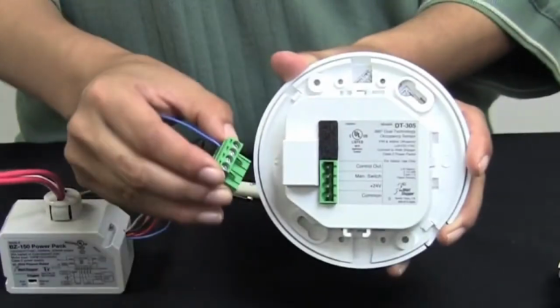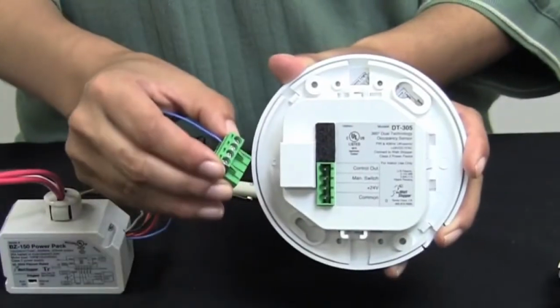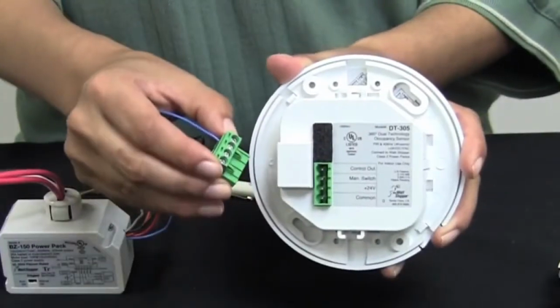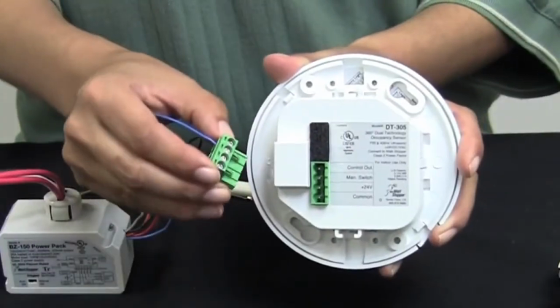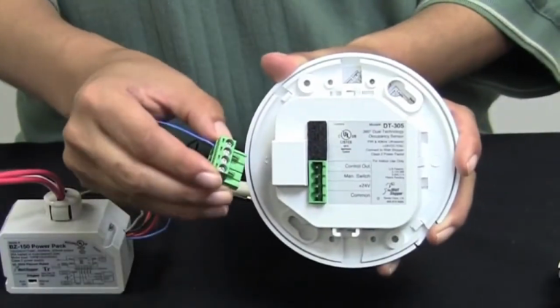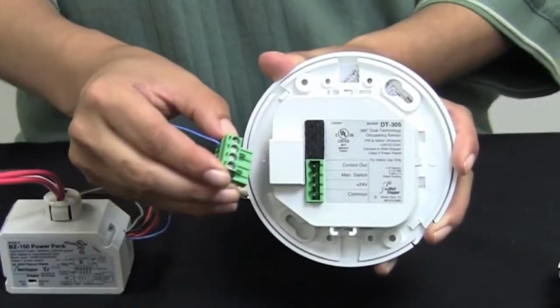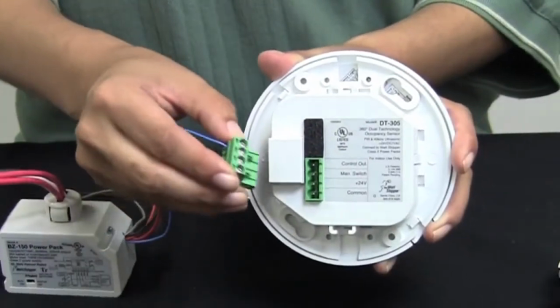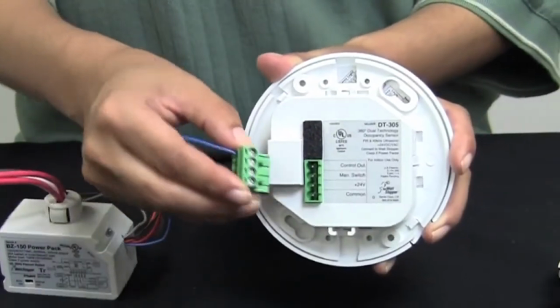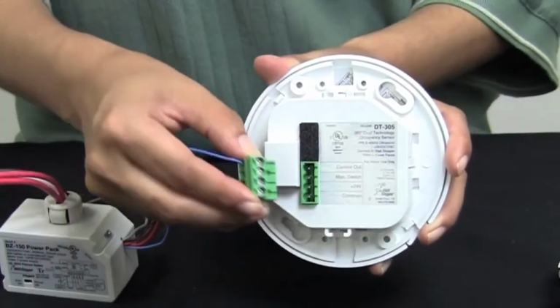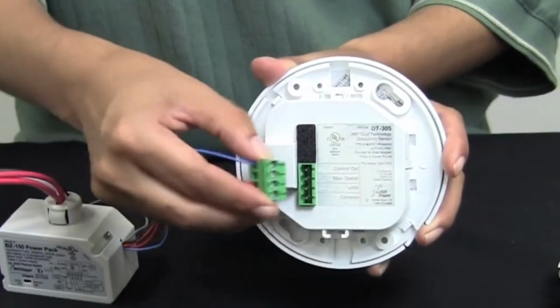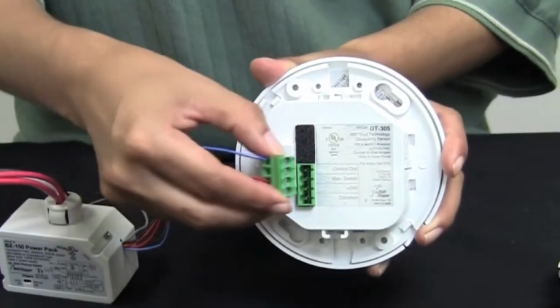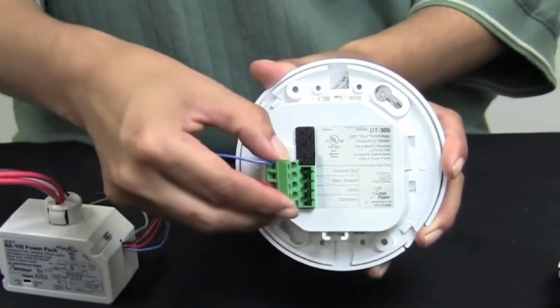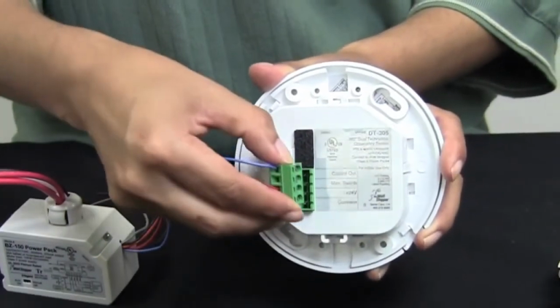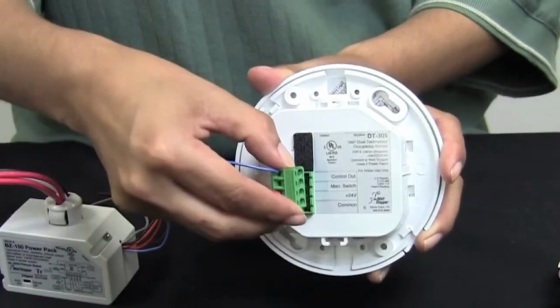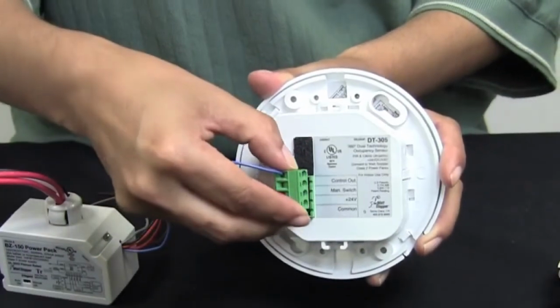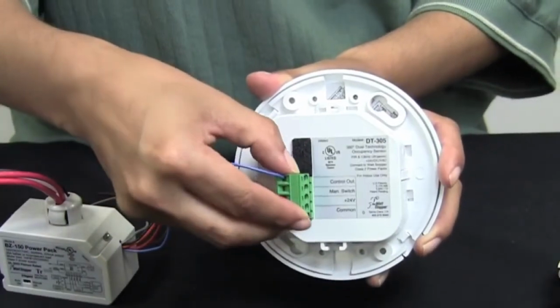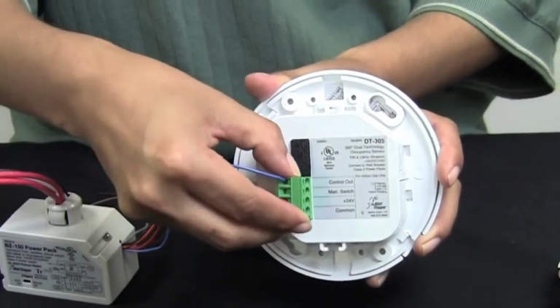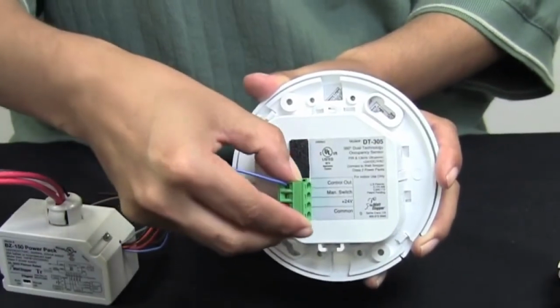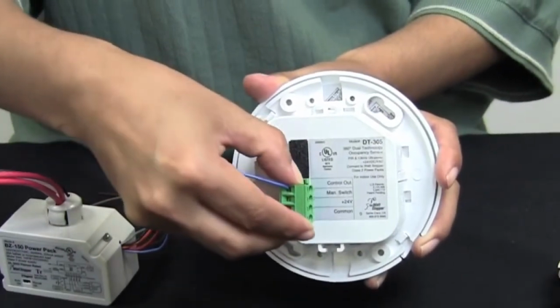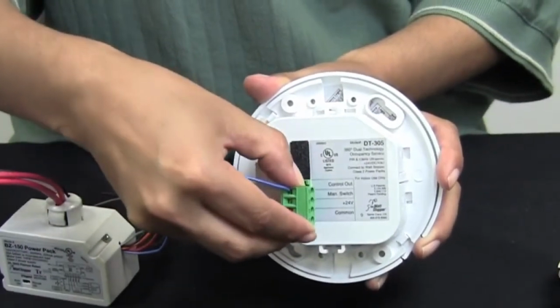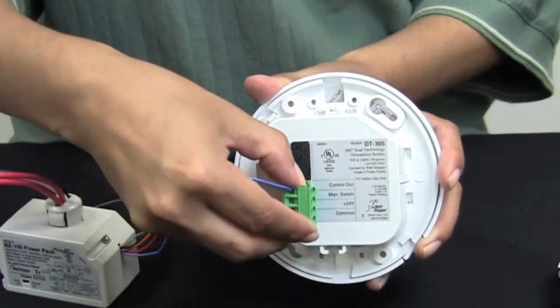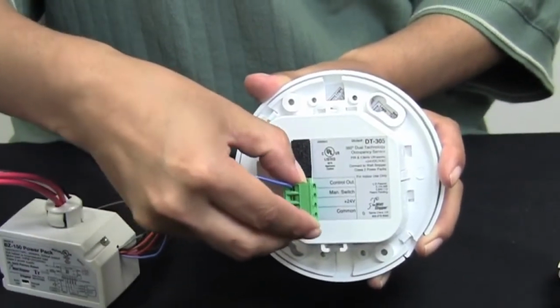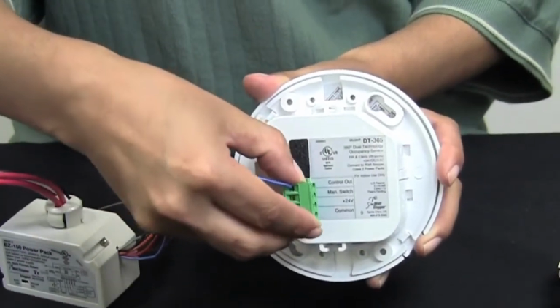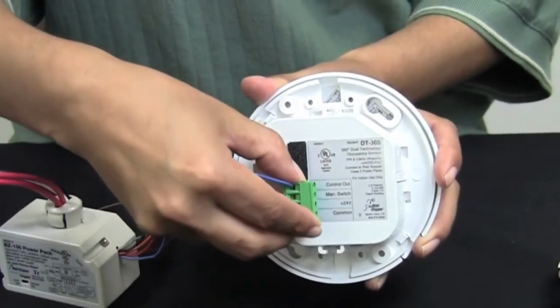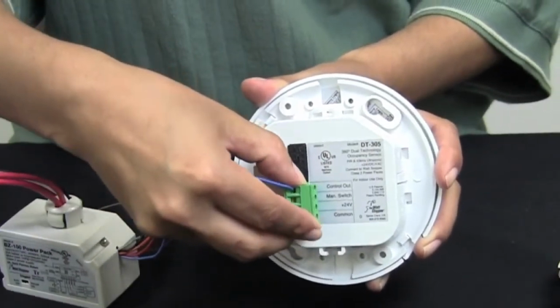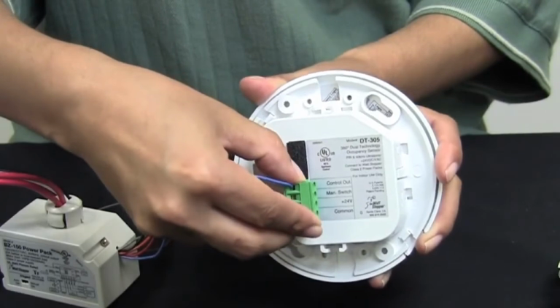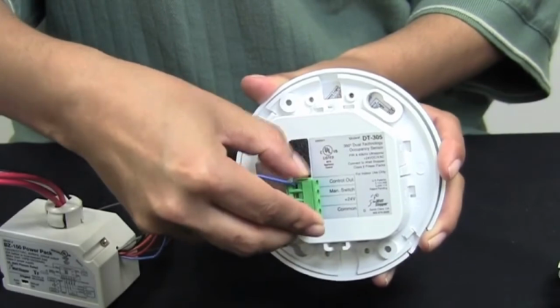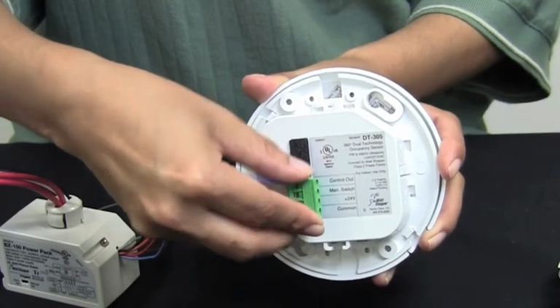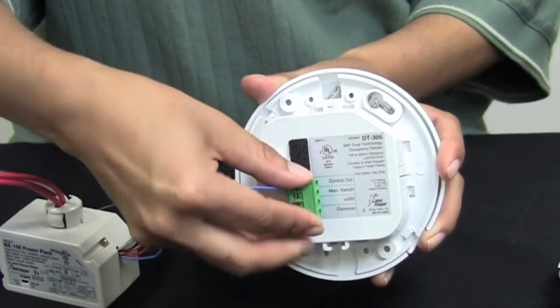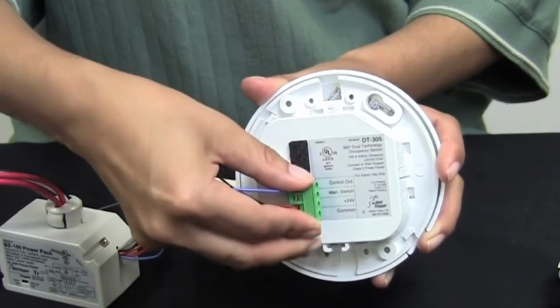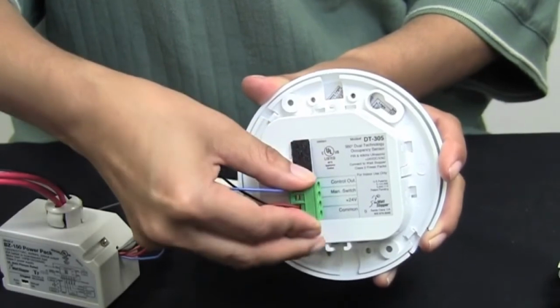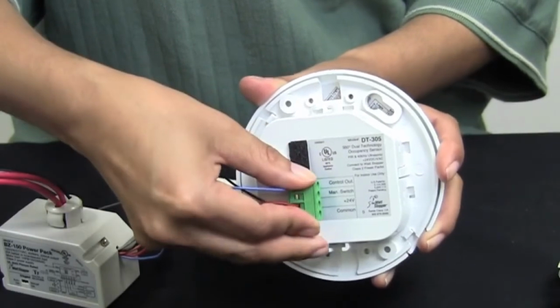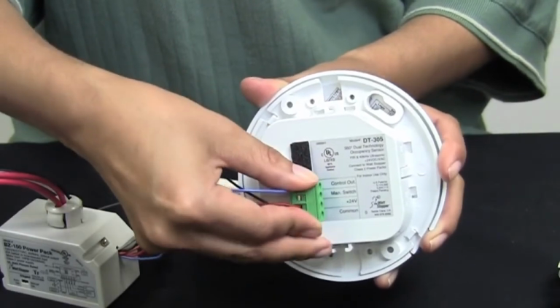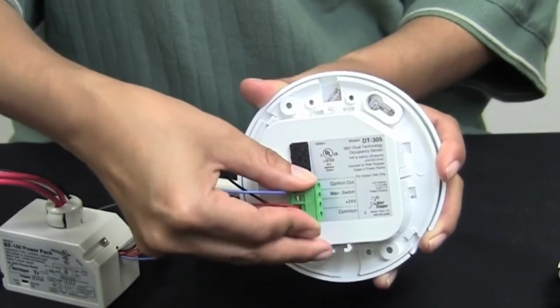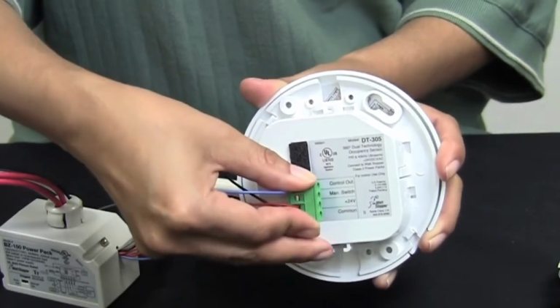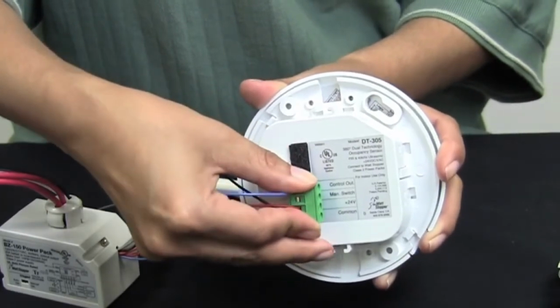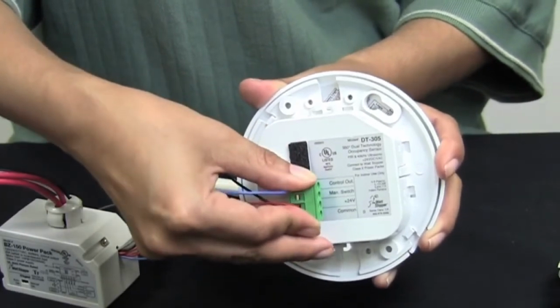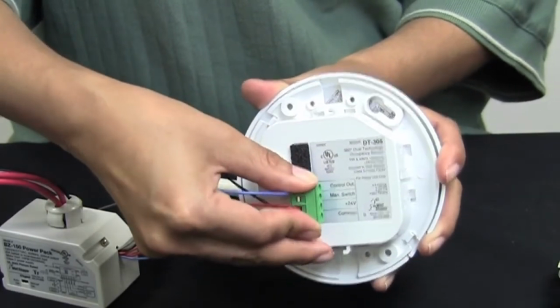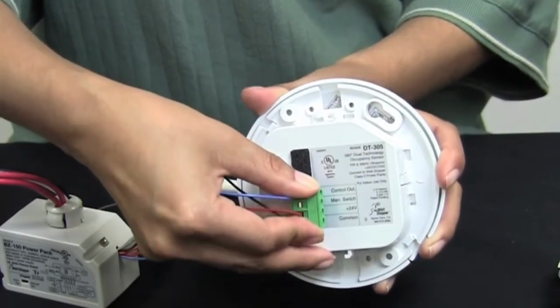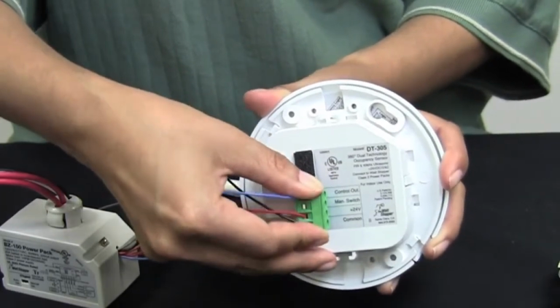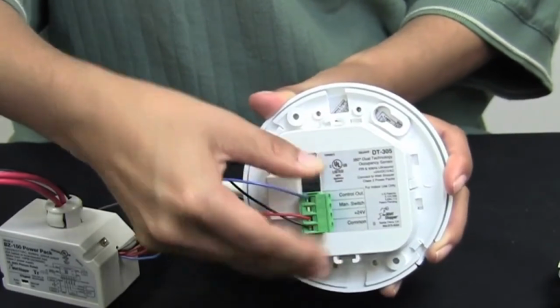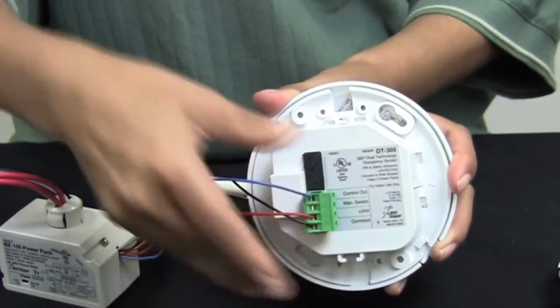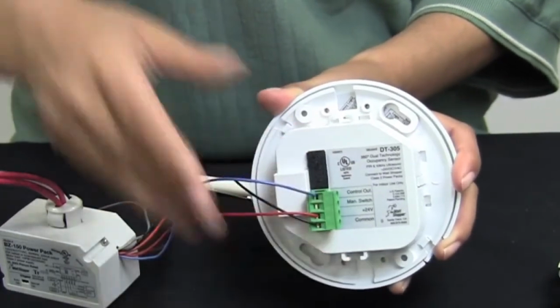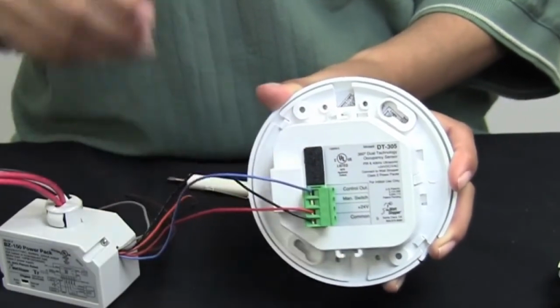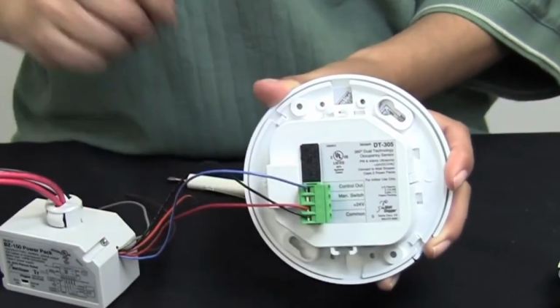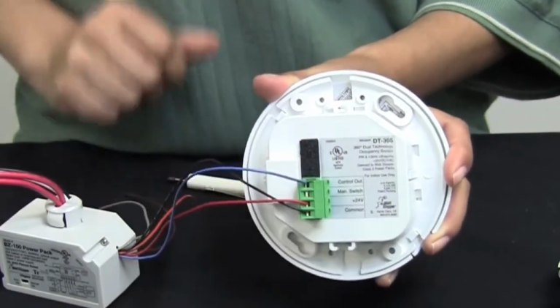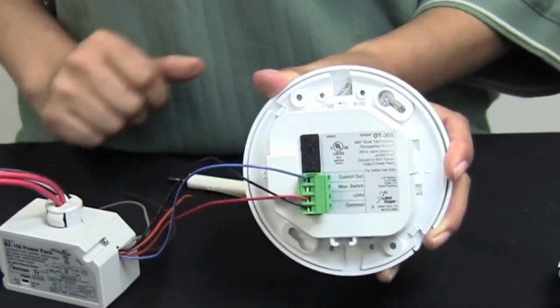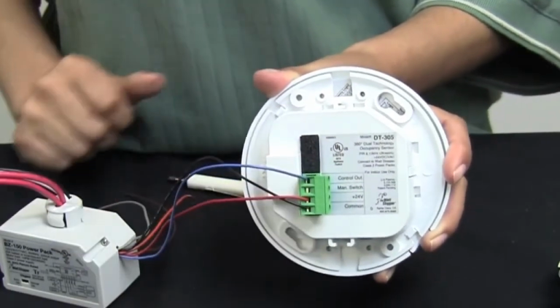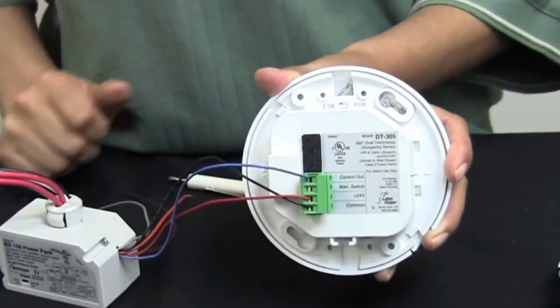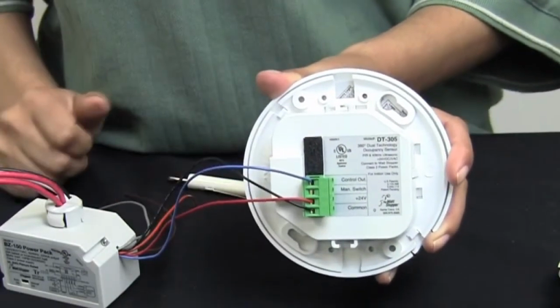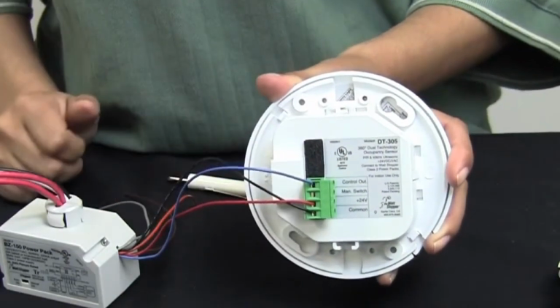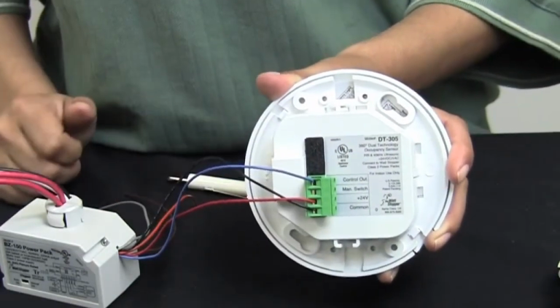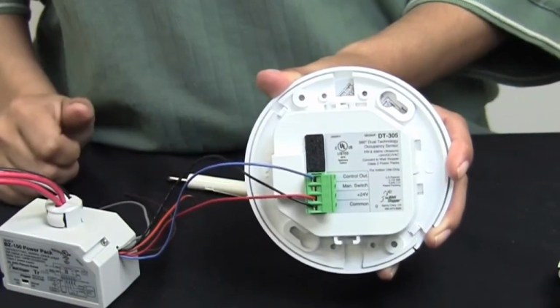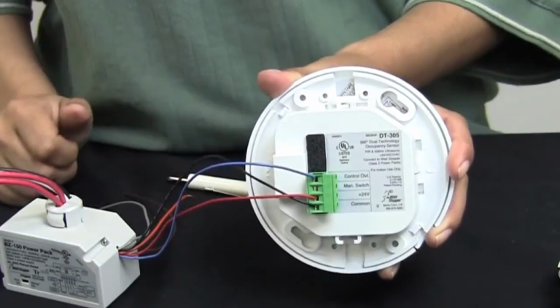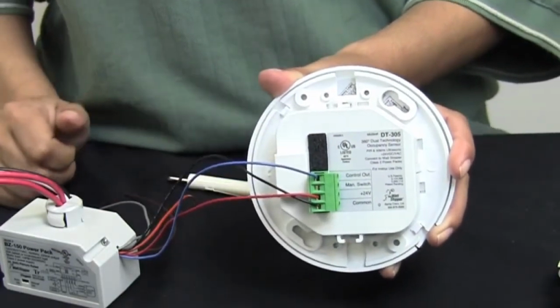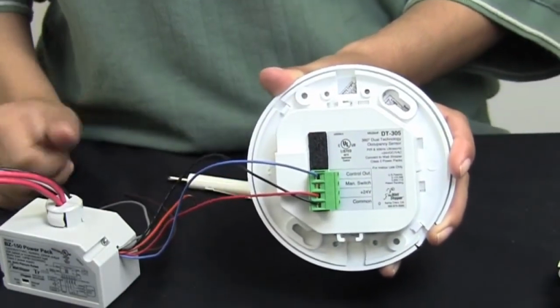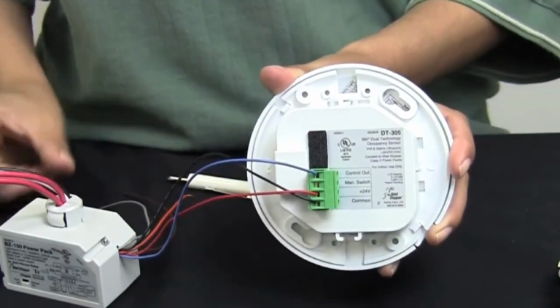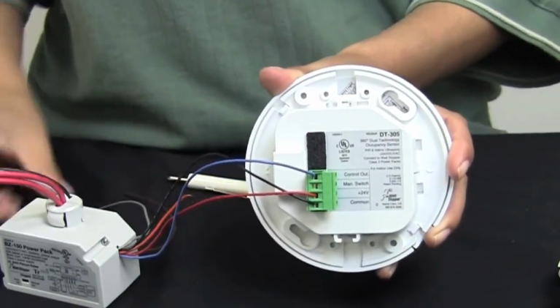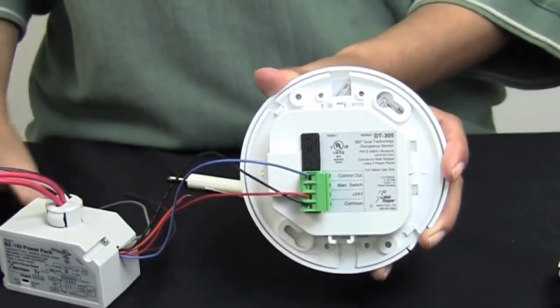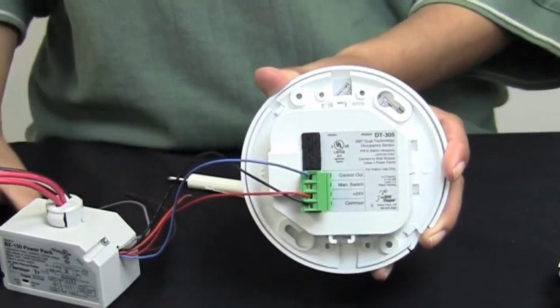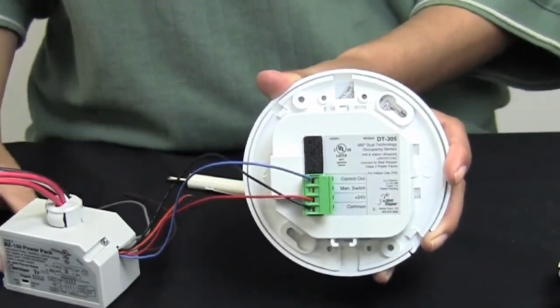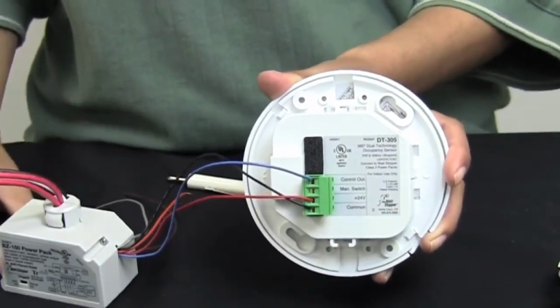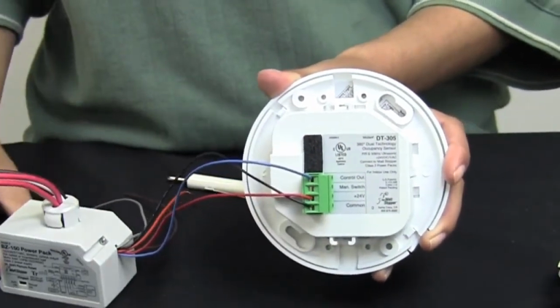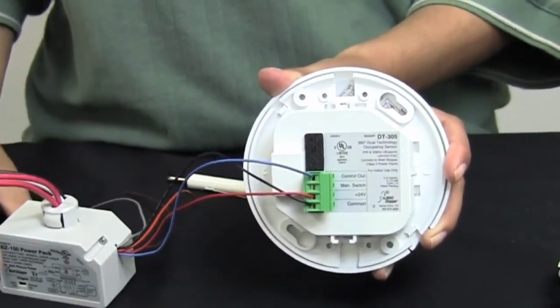Once you've got all of your wires connected to the terminal block, you can simply plug that in and then energize your power pack.